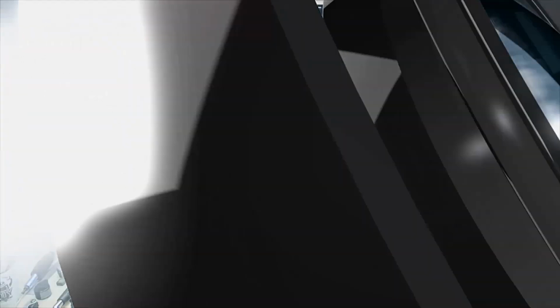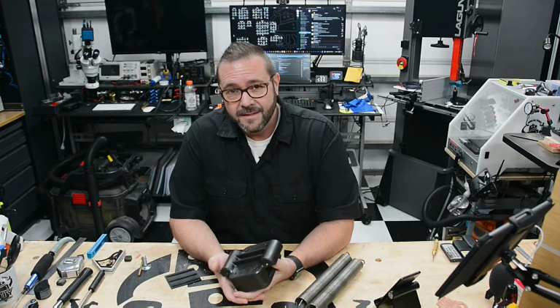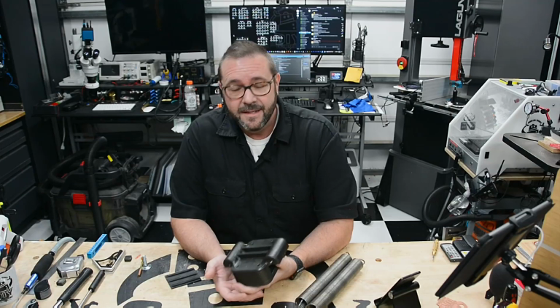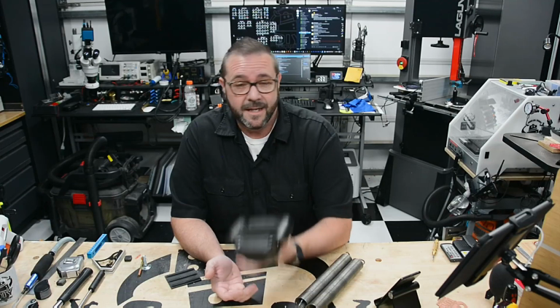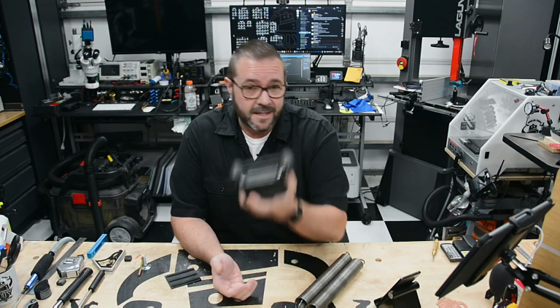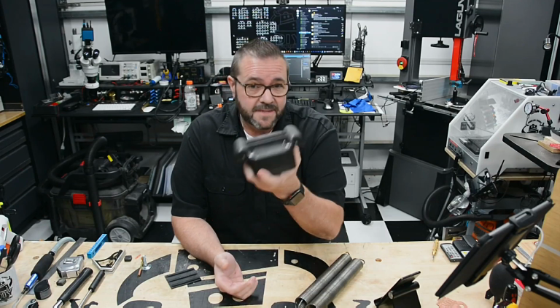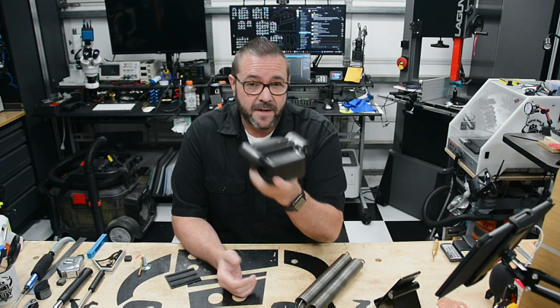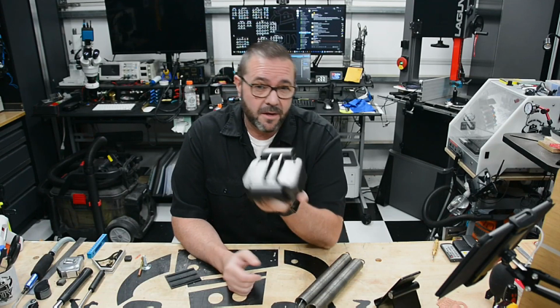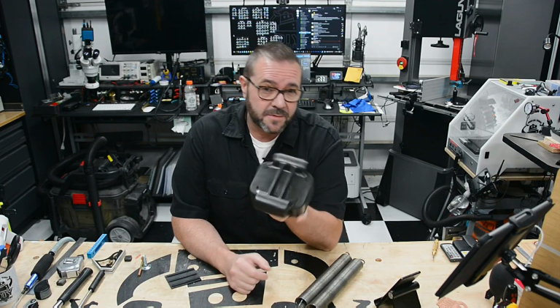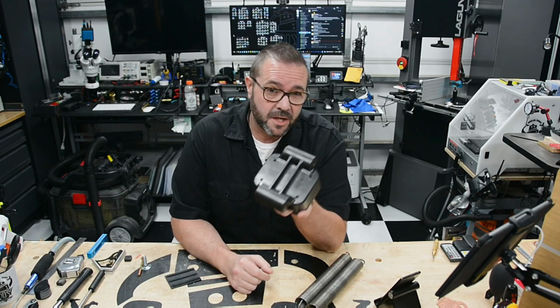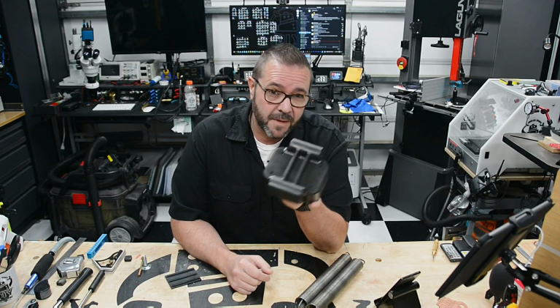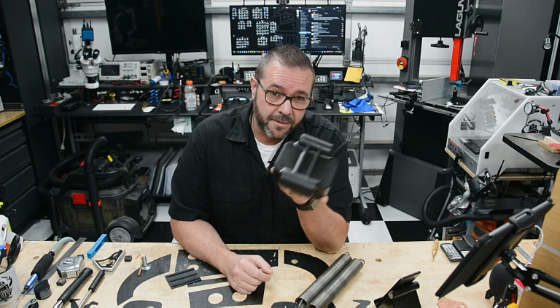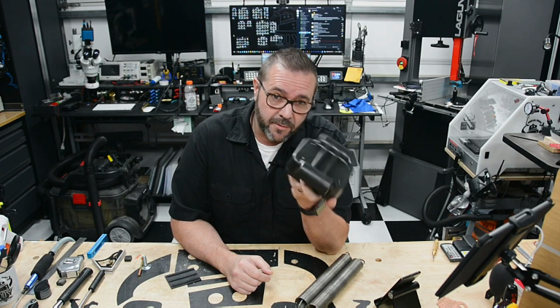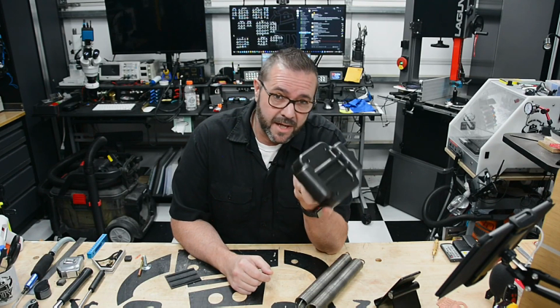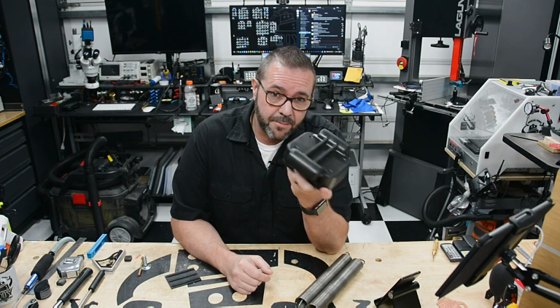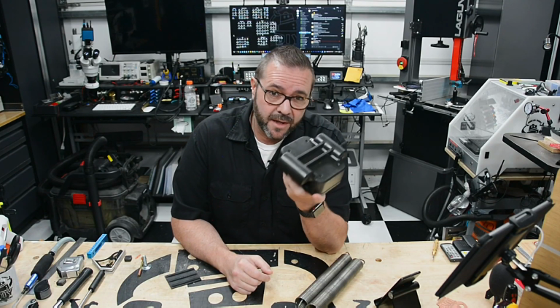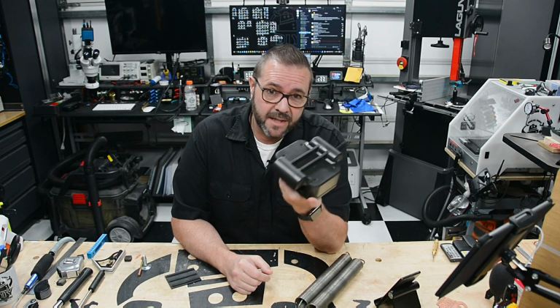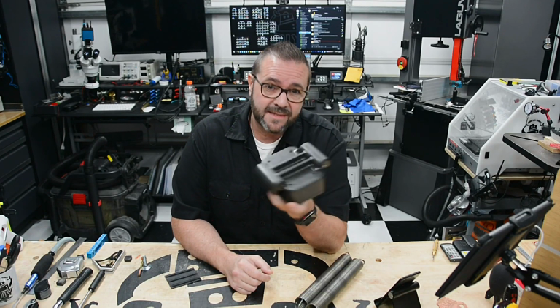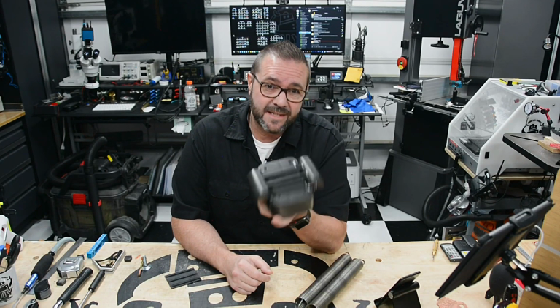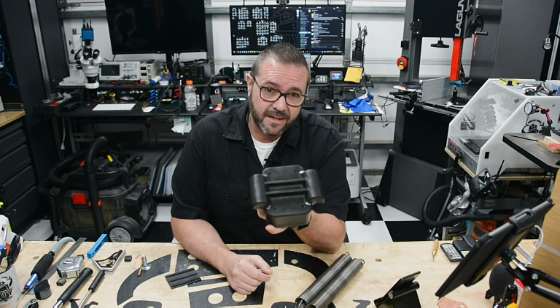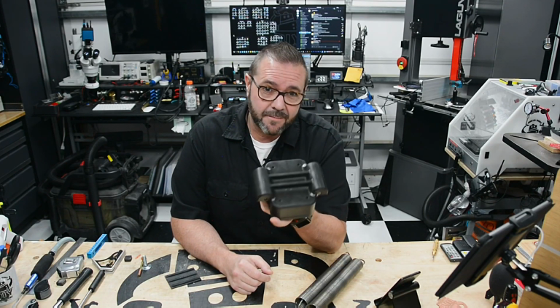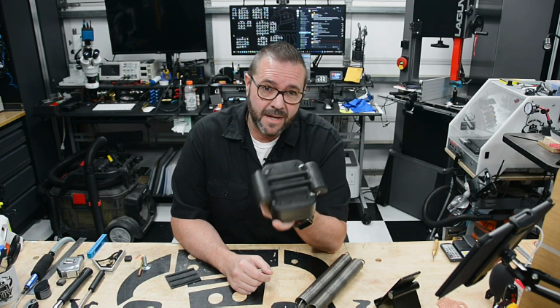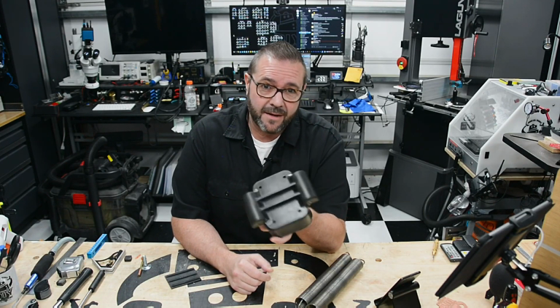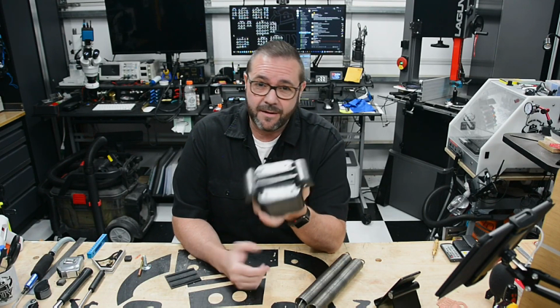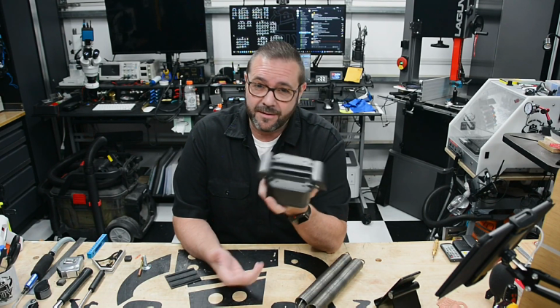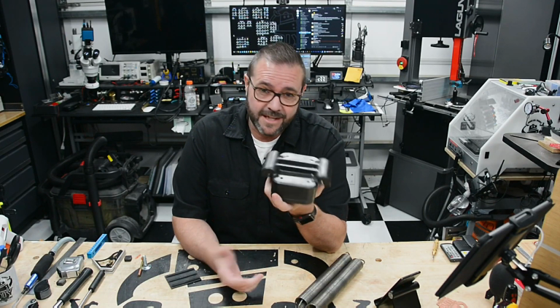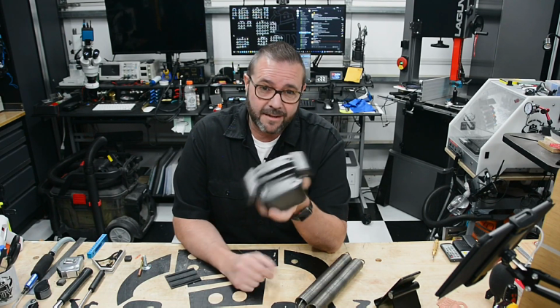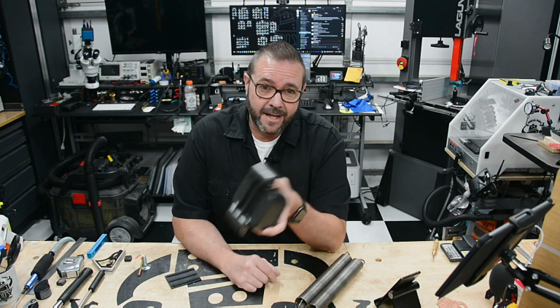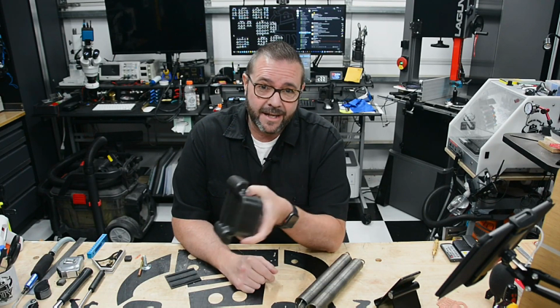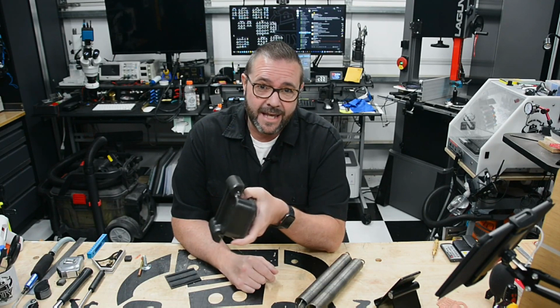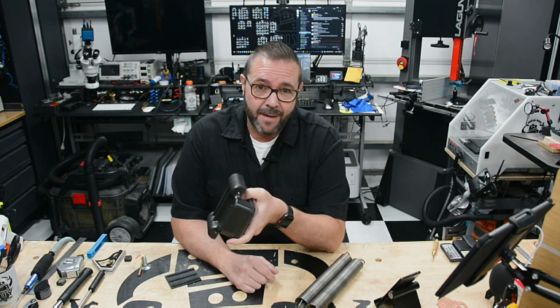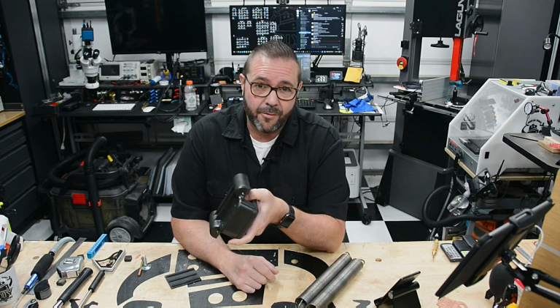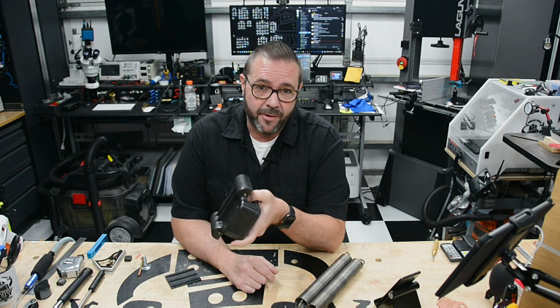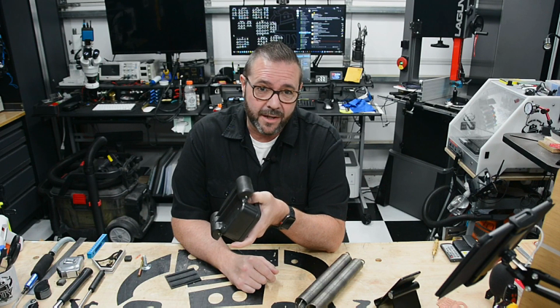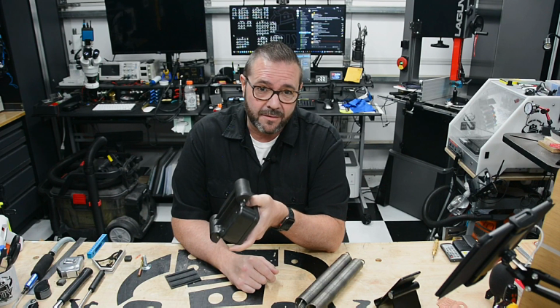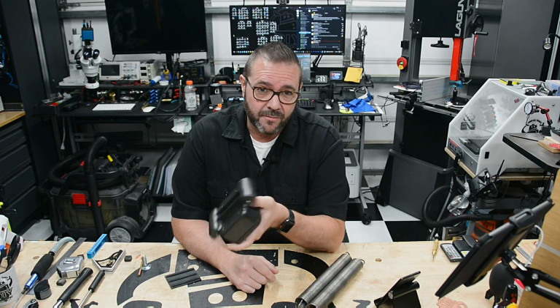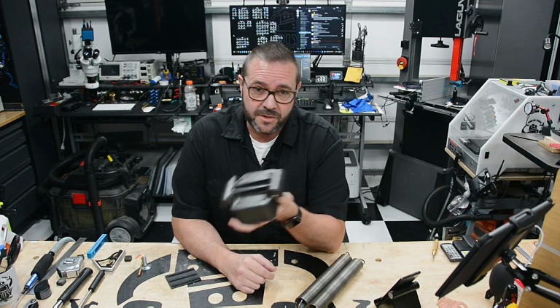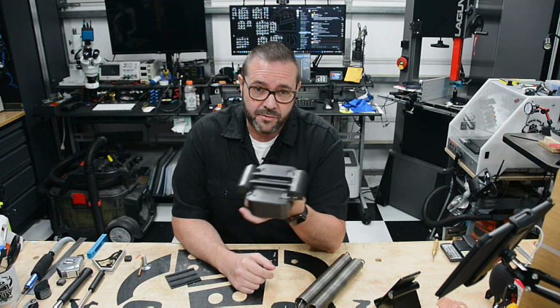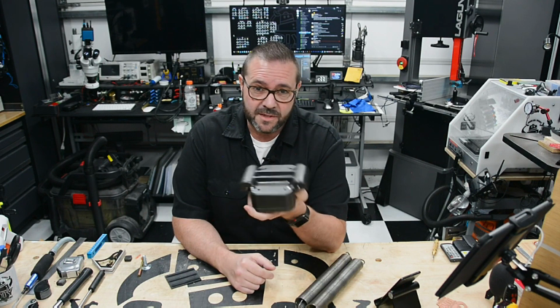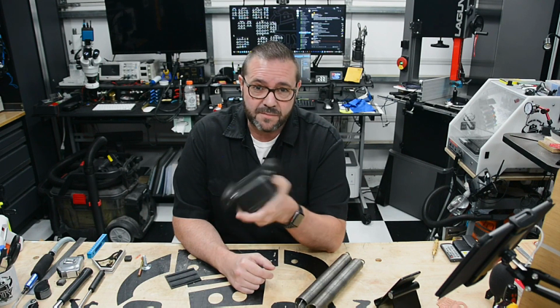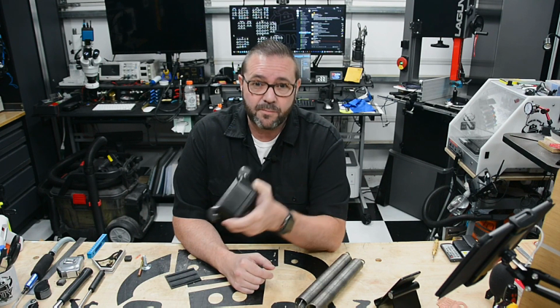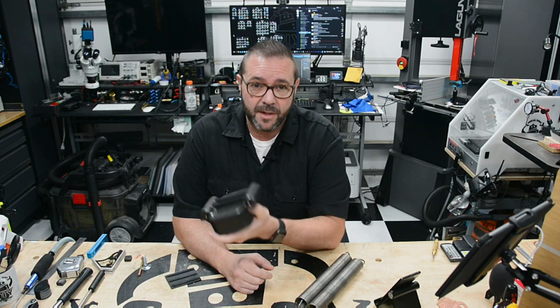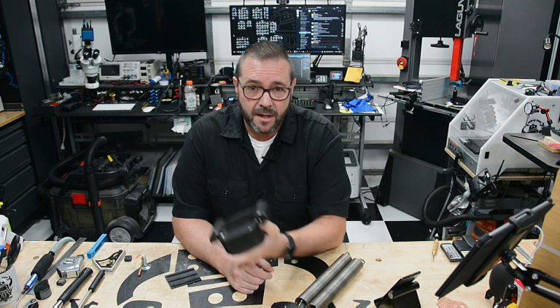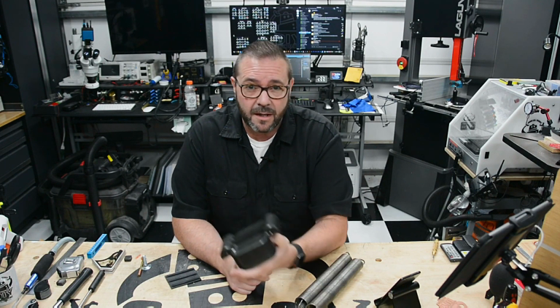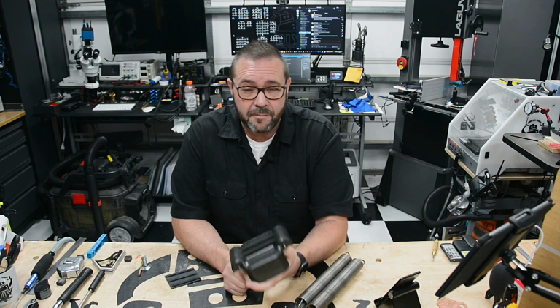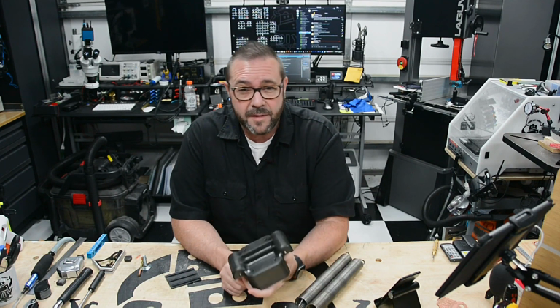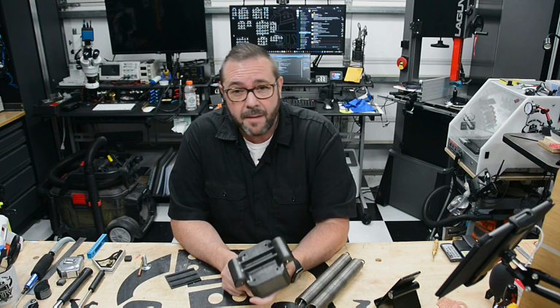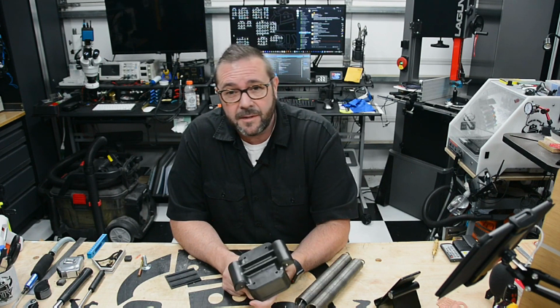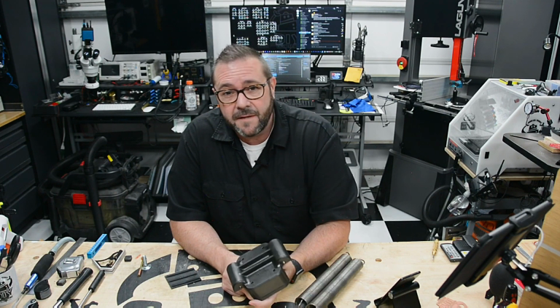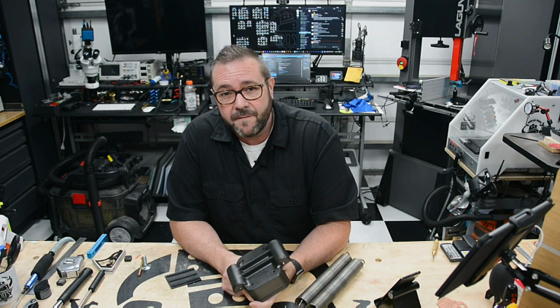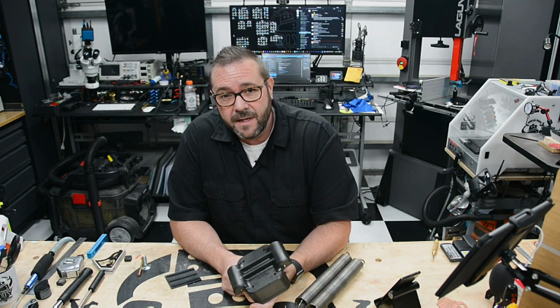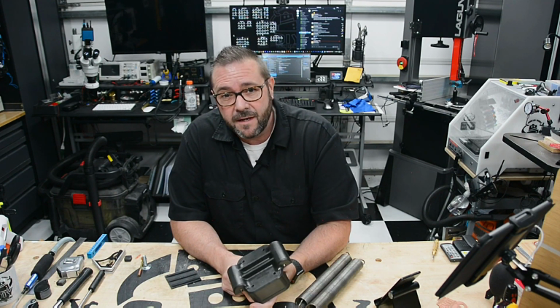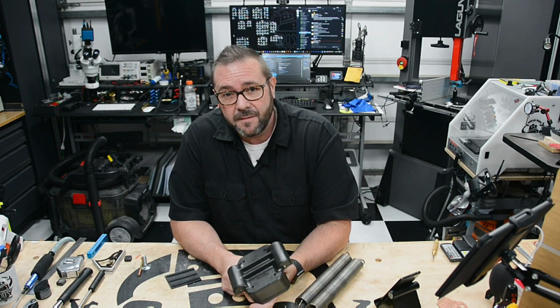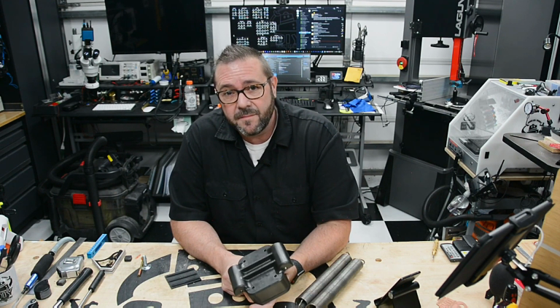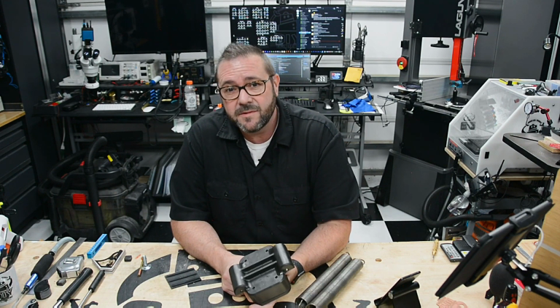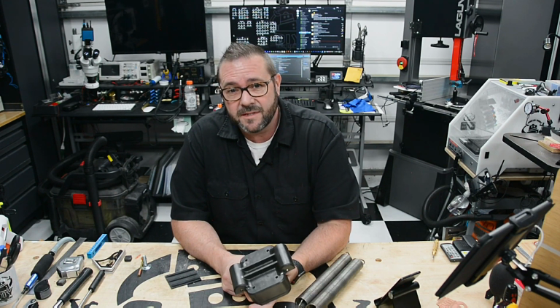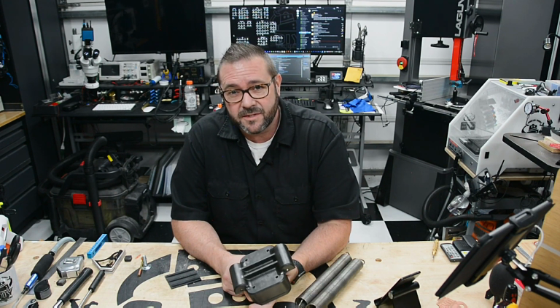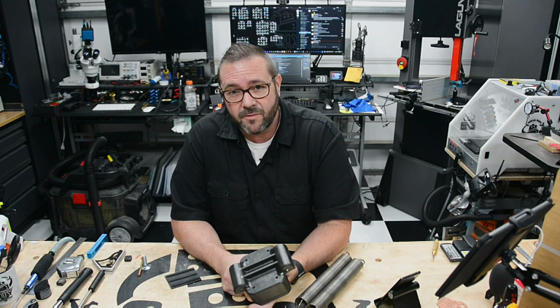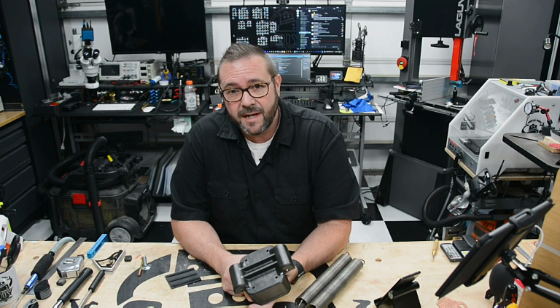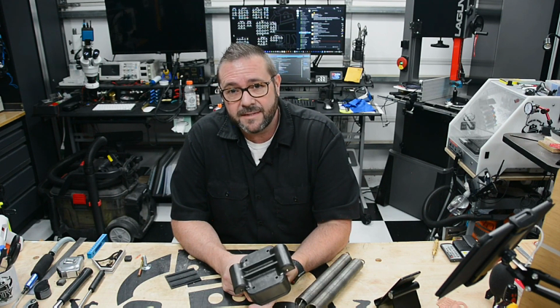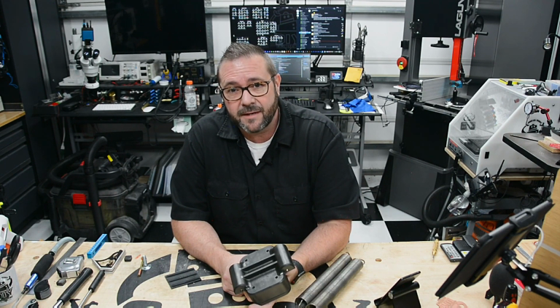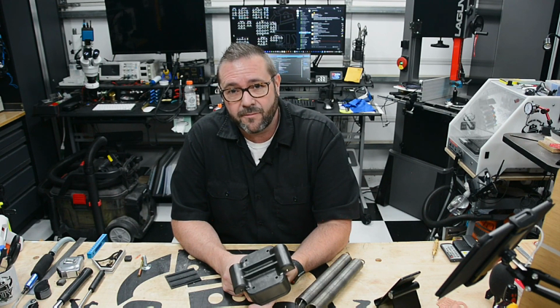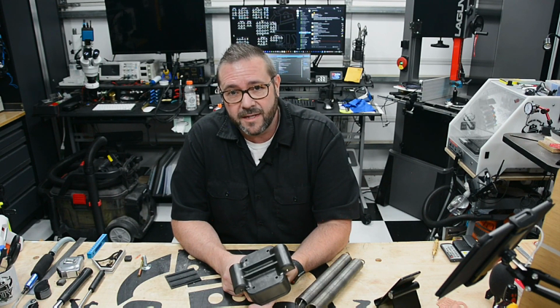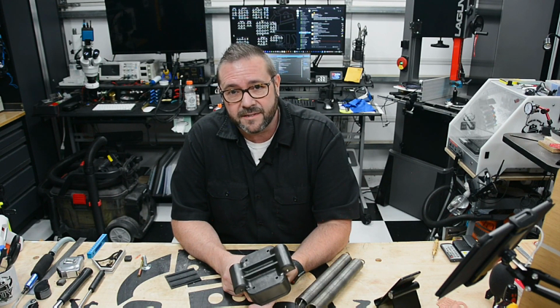In this video I'm sharing my 3D printed ceiling-mounted articulating camera rig, which was printed on the Piopoly Phenom using Soraya Tech resin.